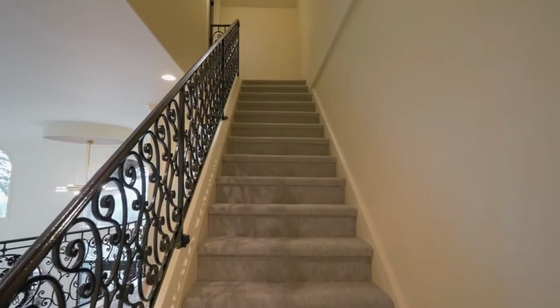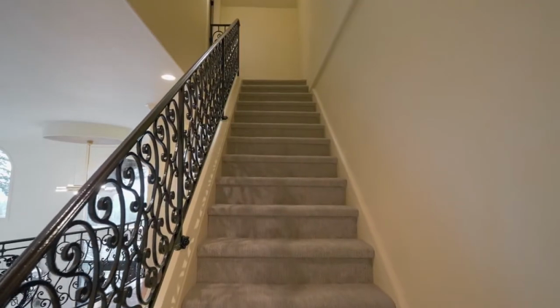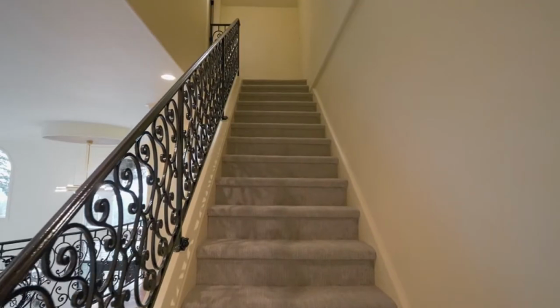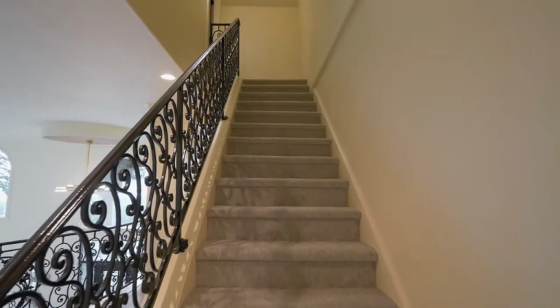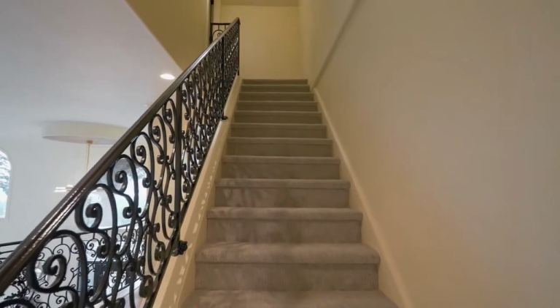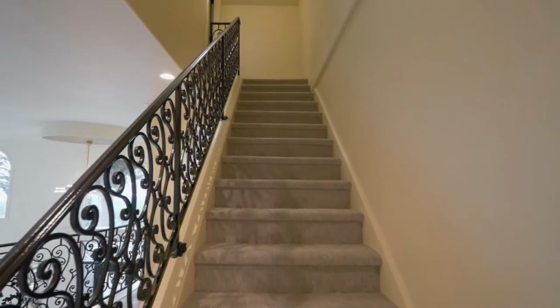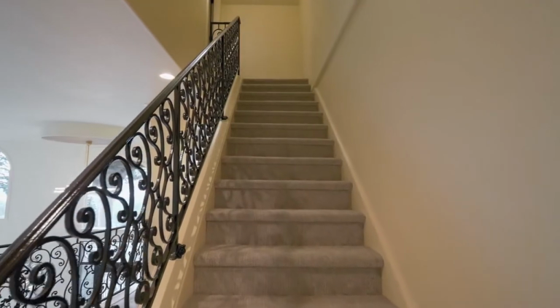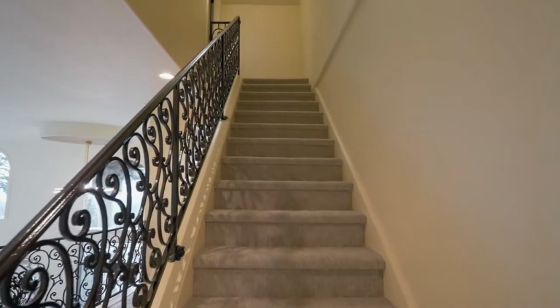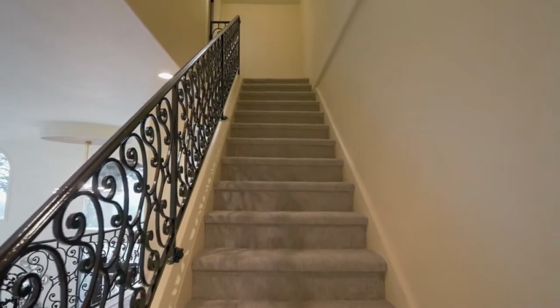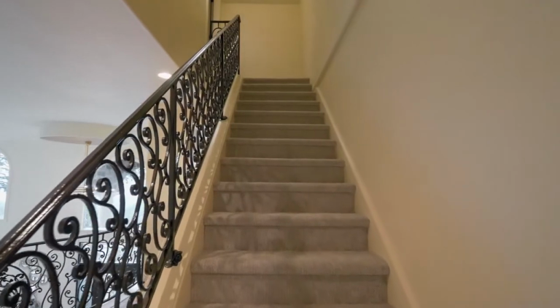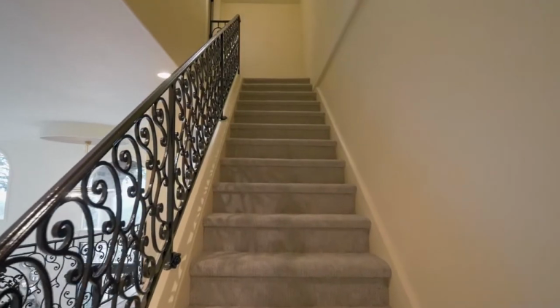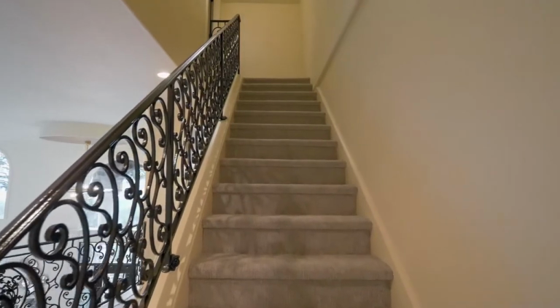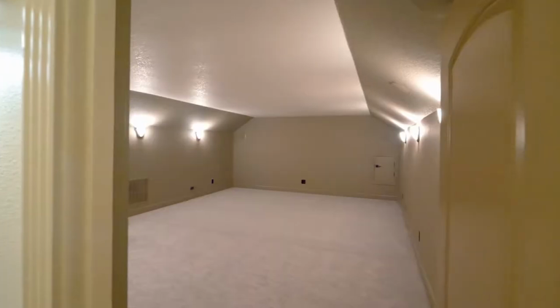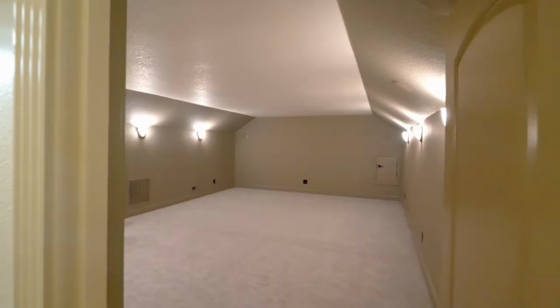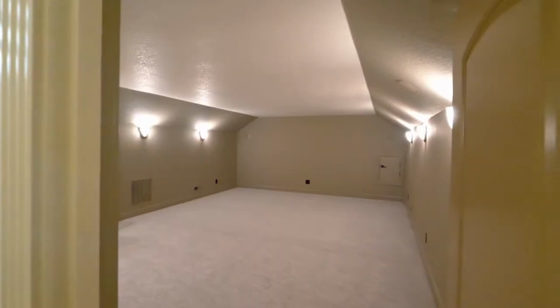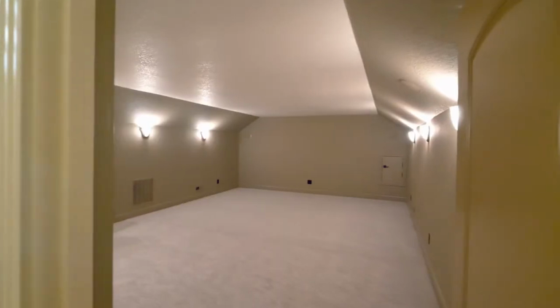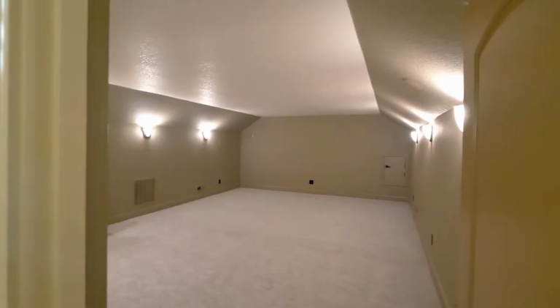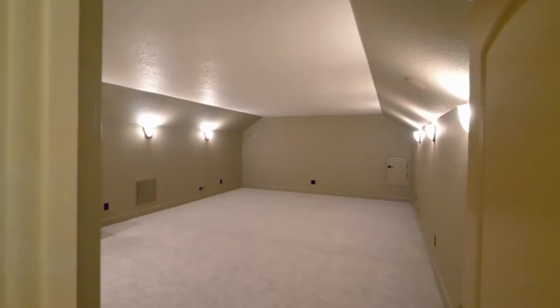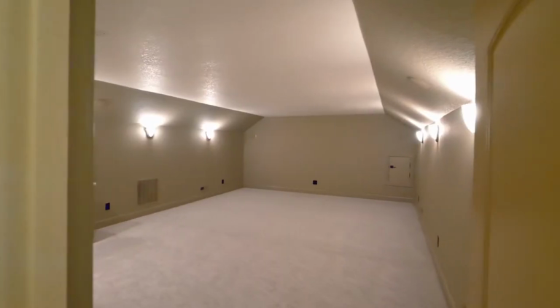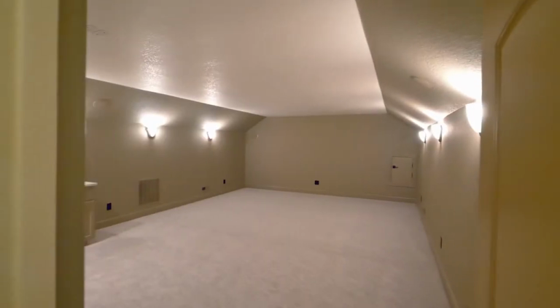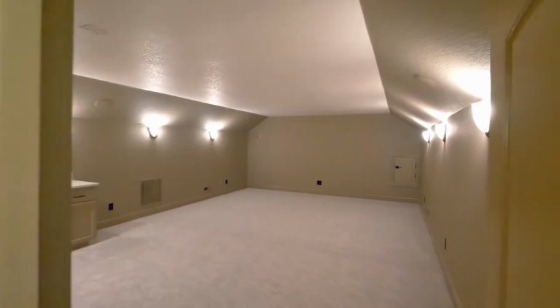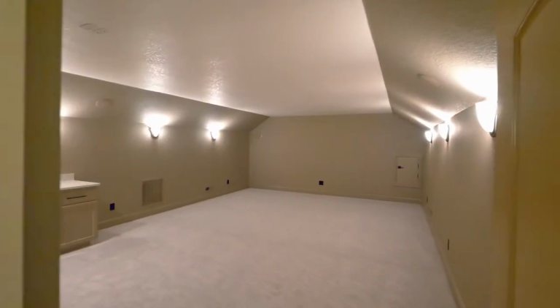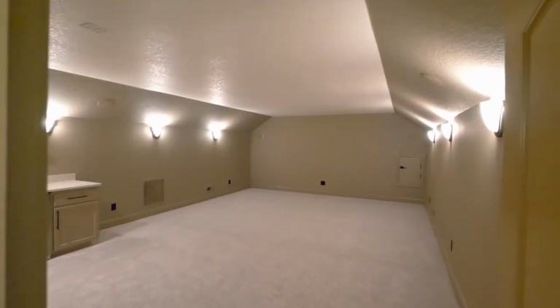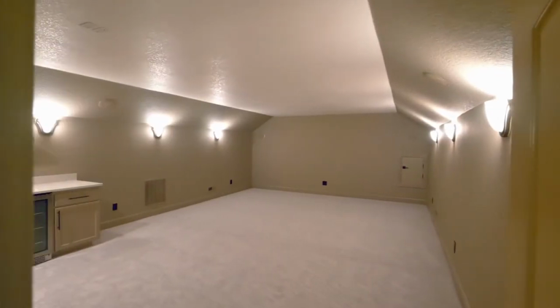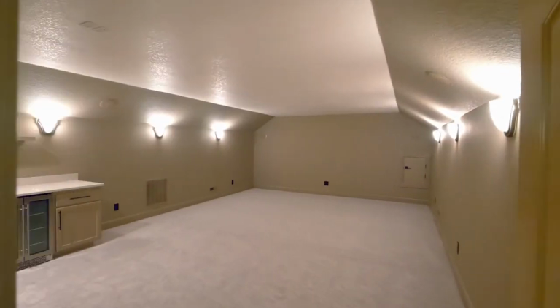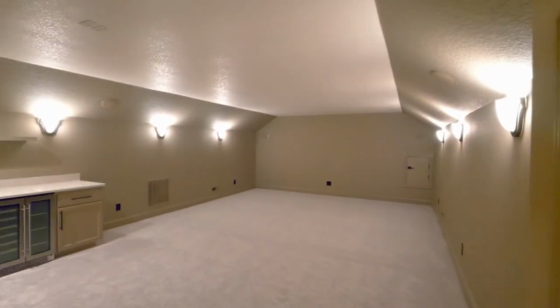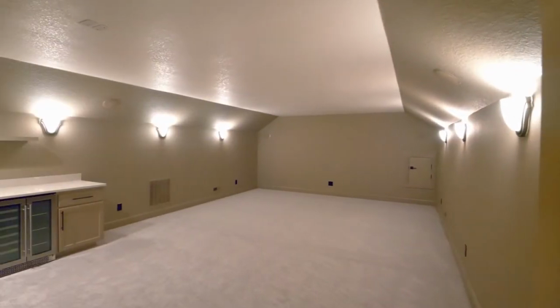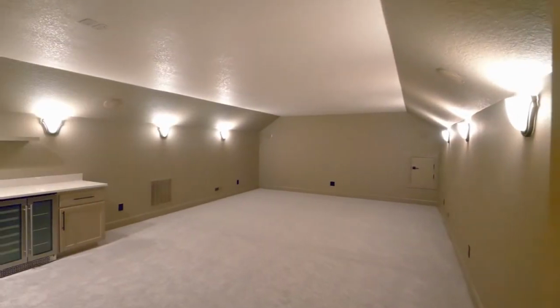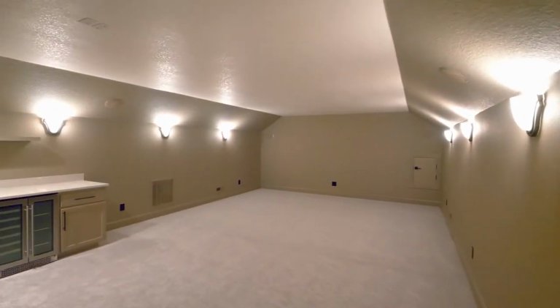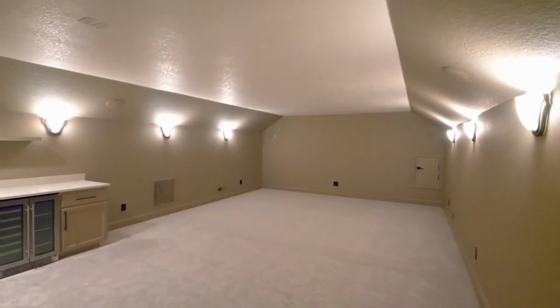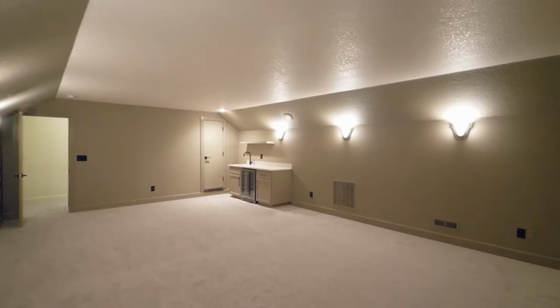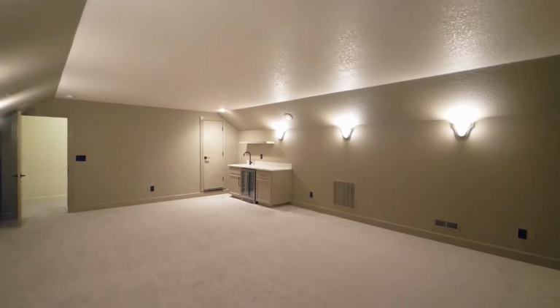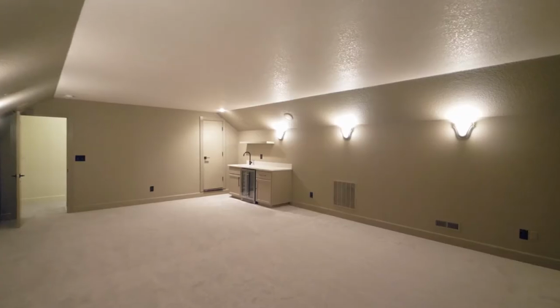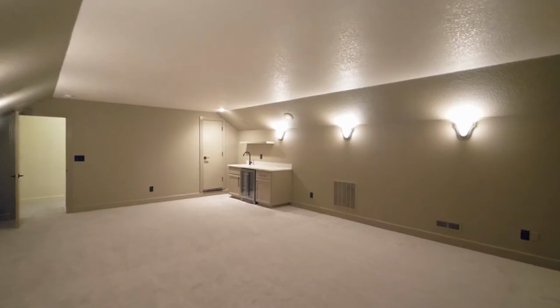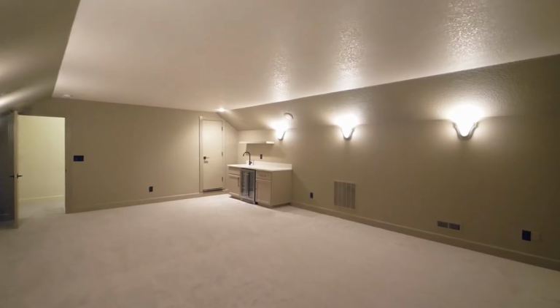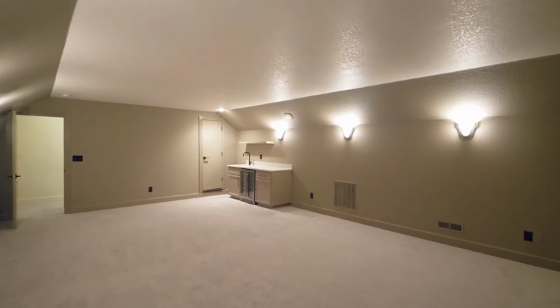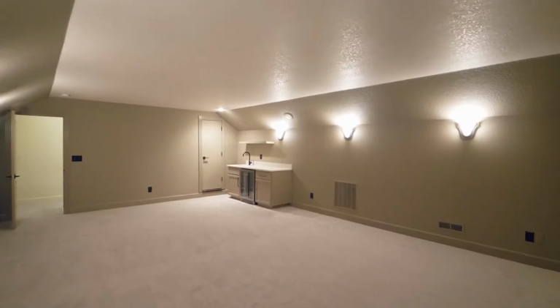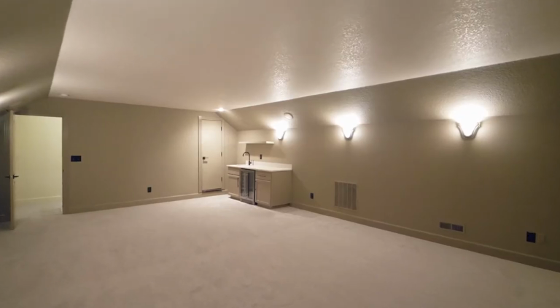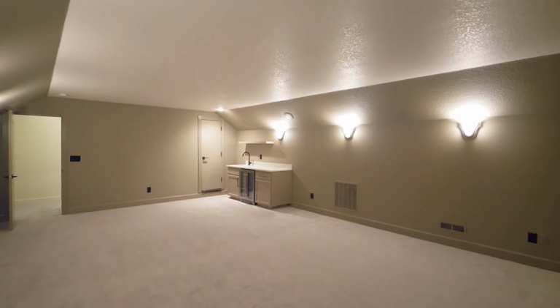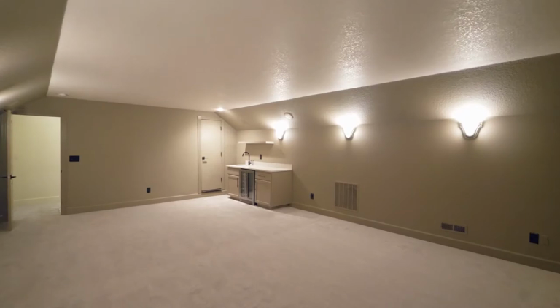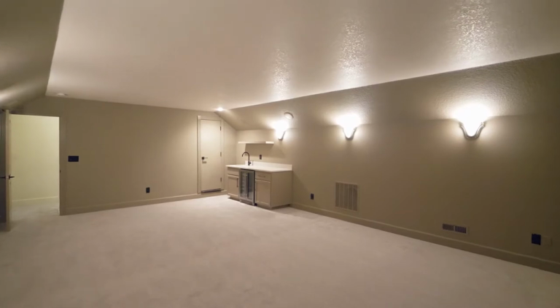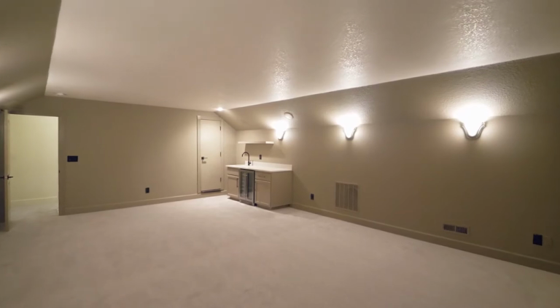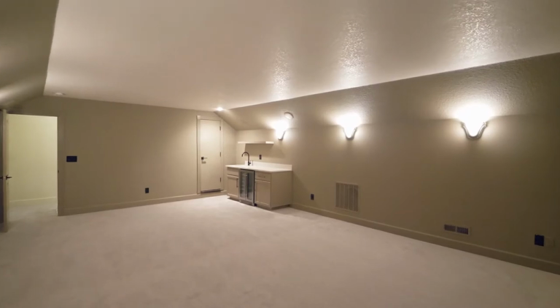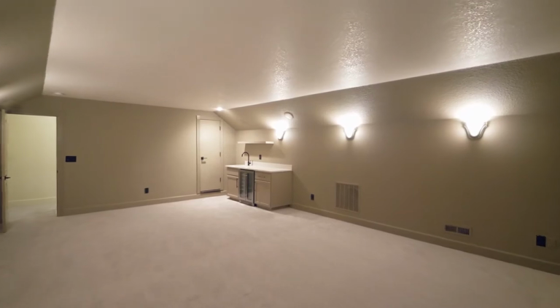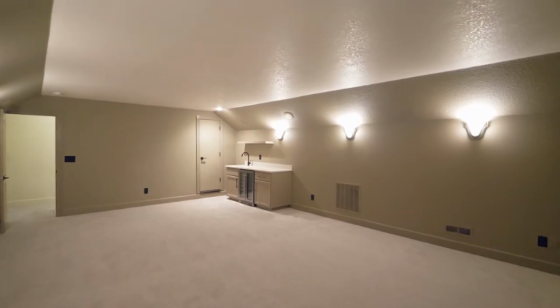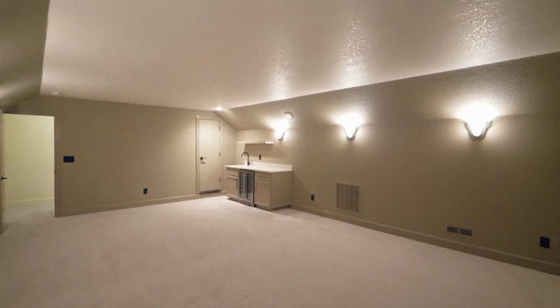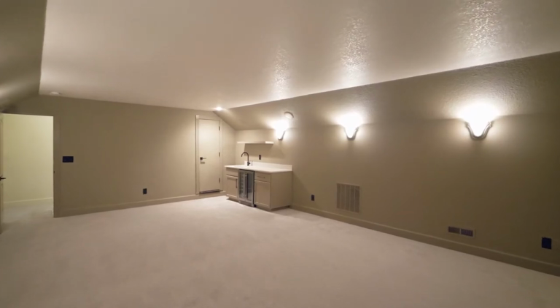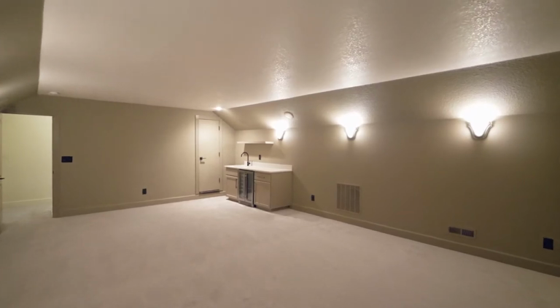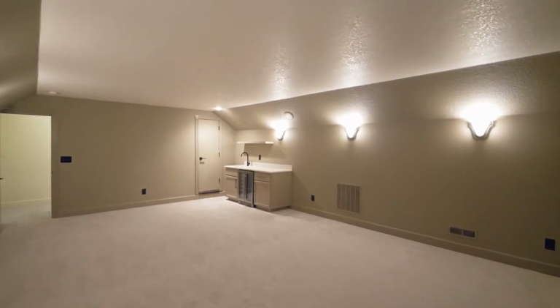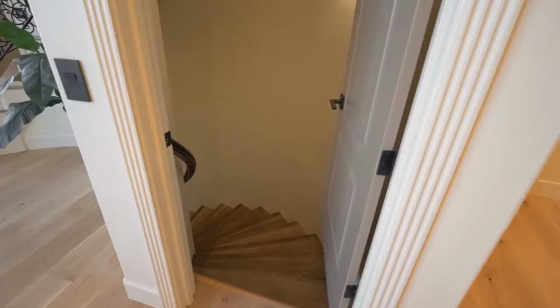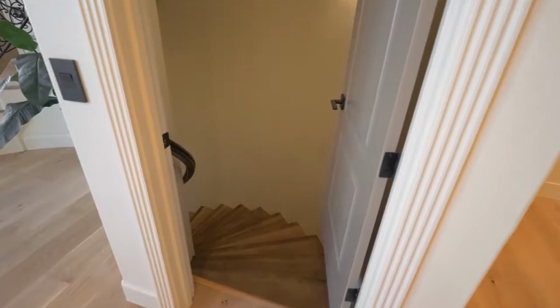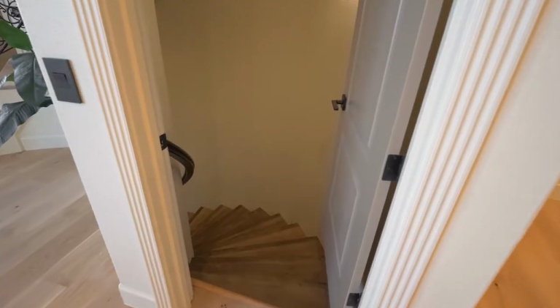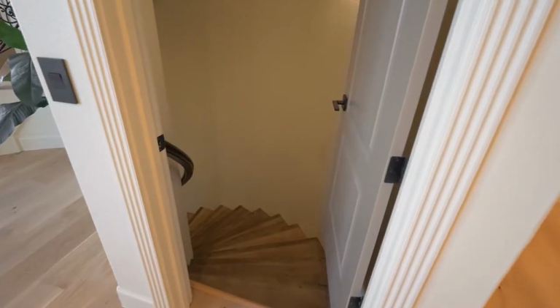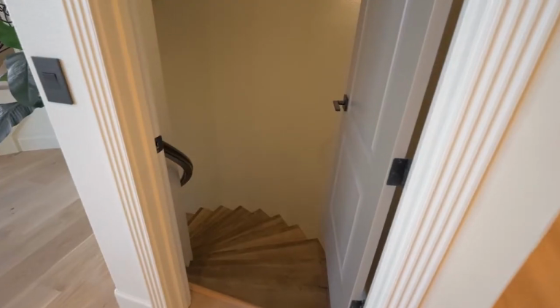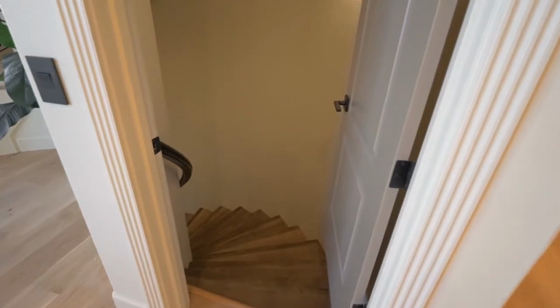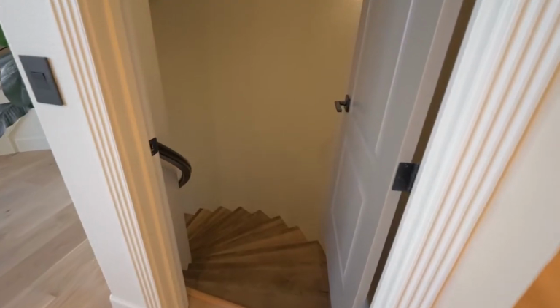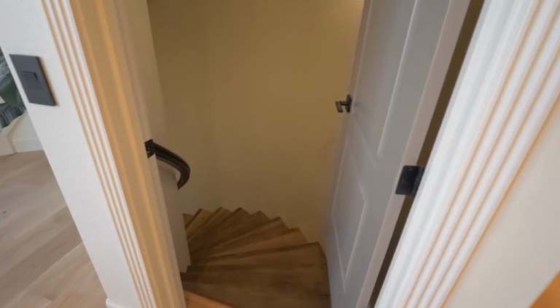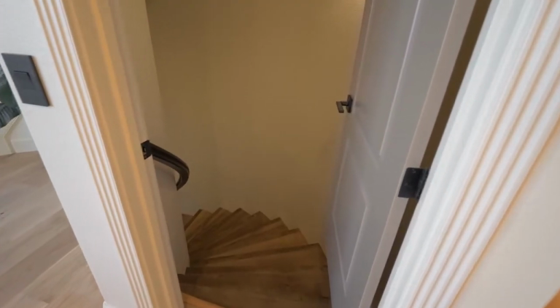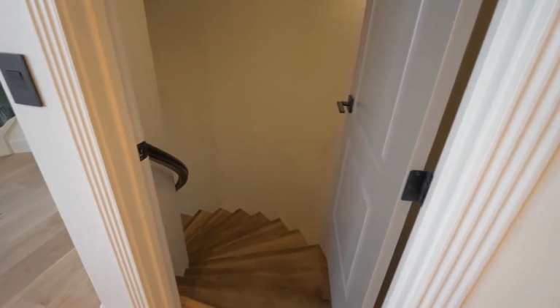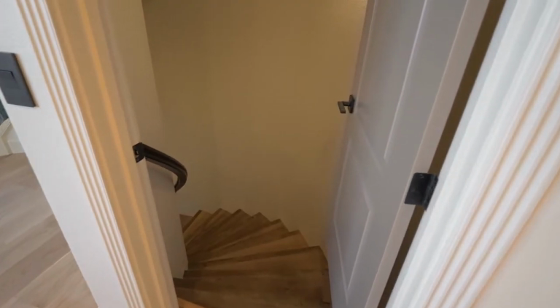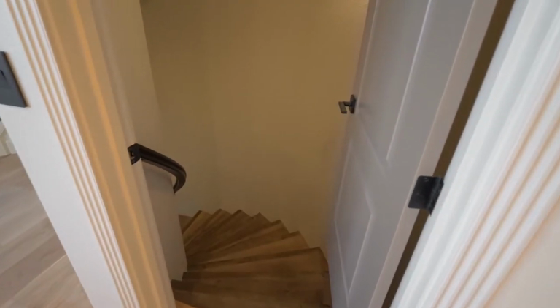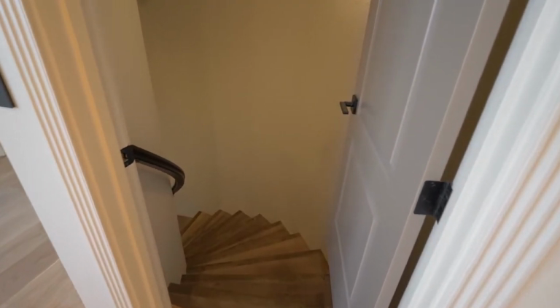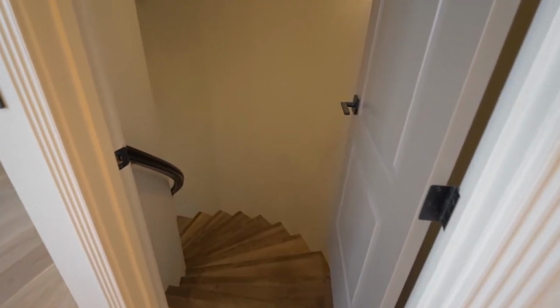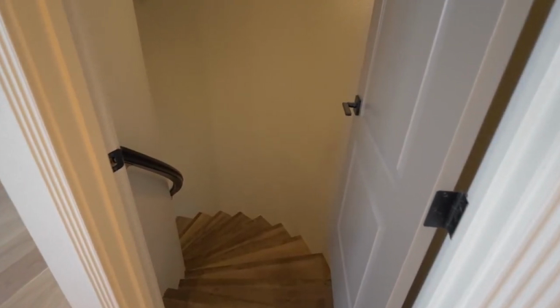On the top level, a bonus room is ready for movie or game night, complete with a wet bar.